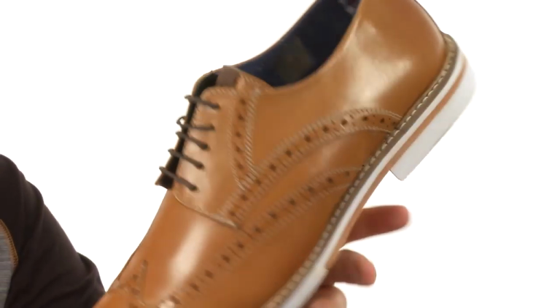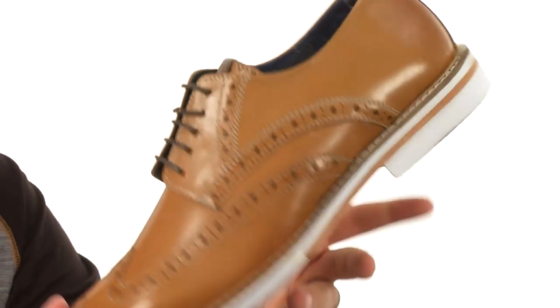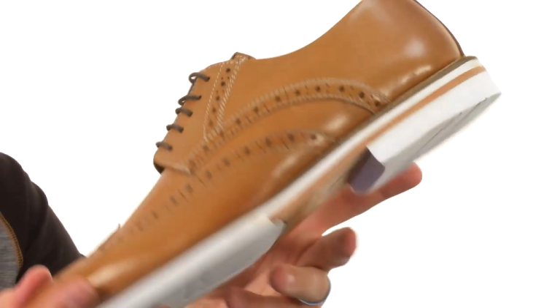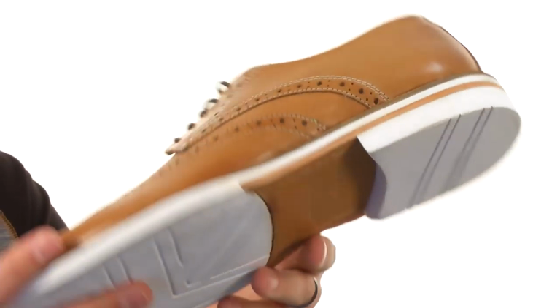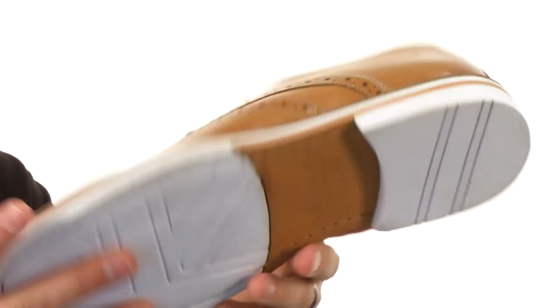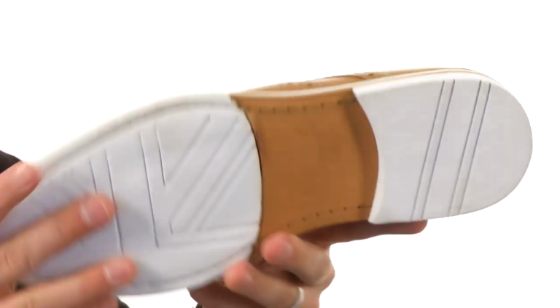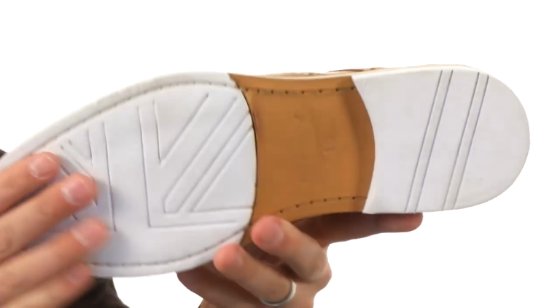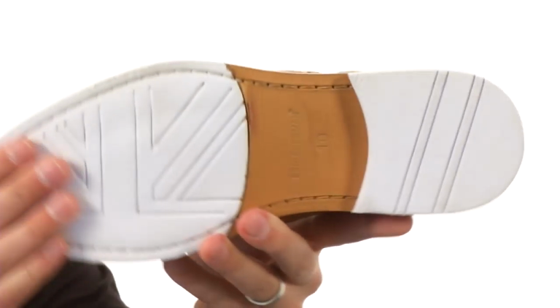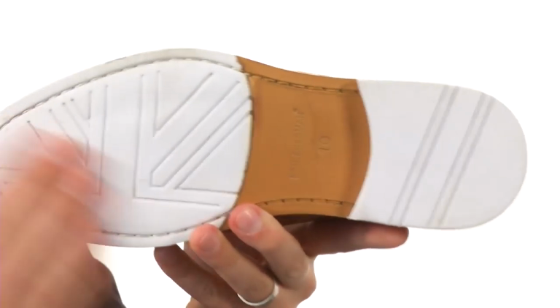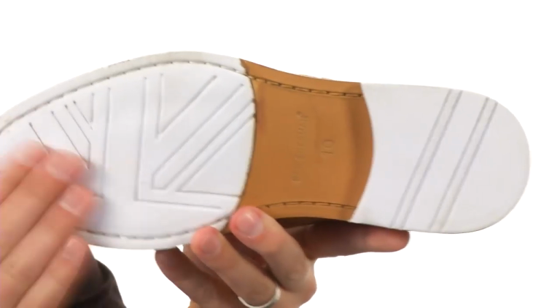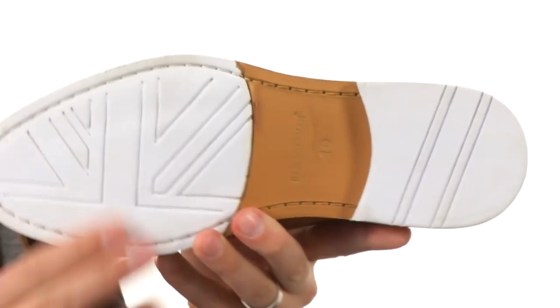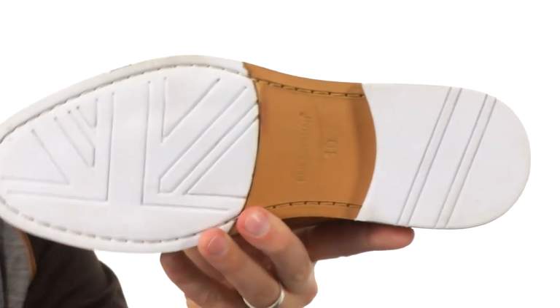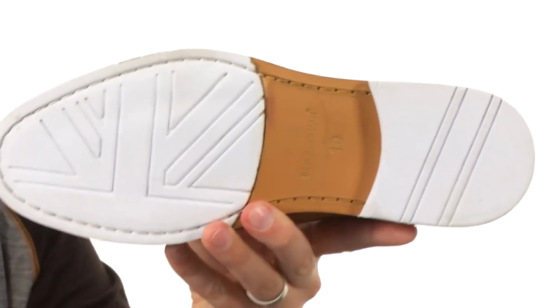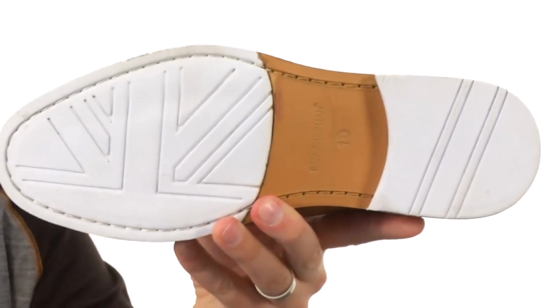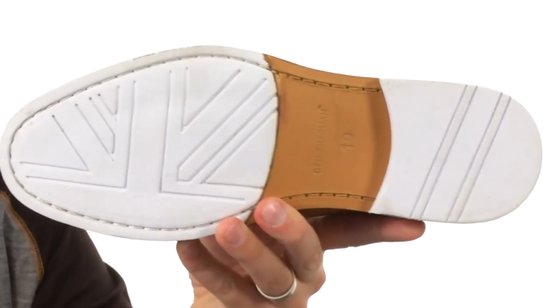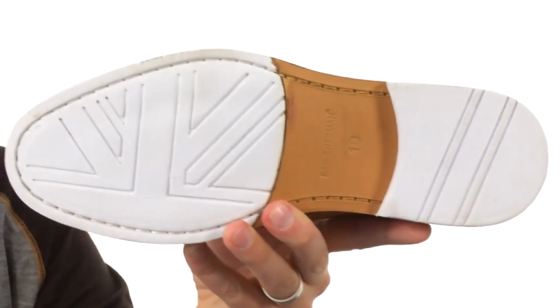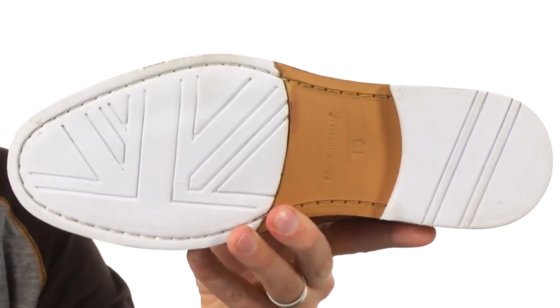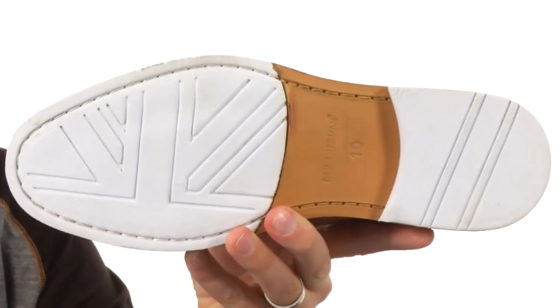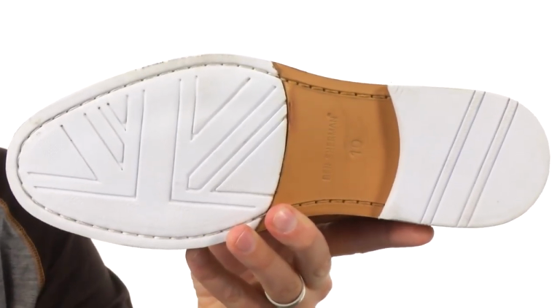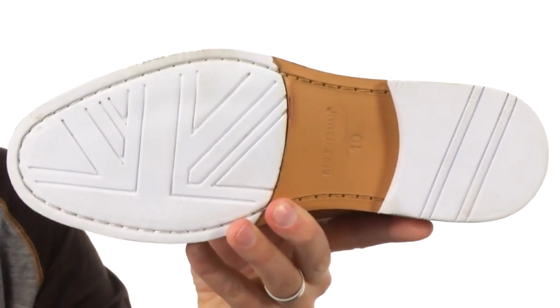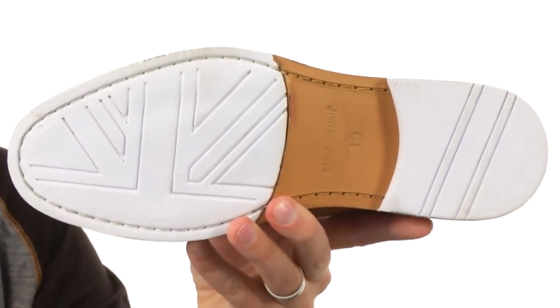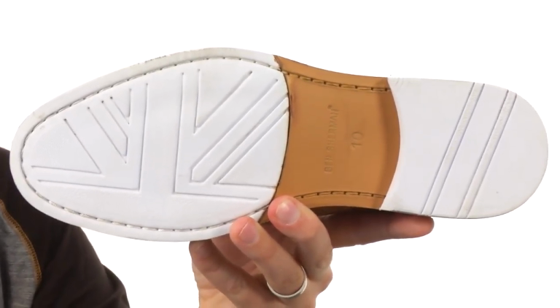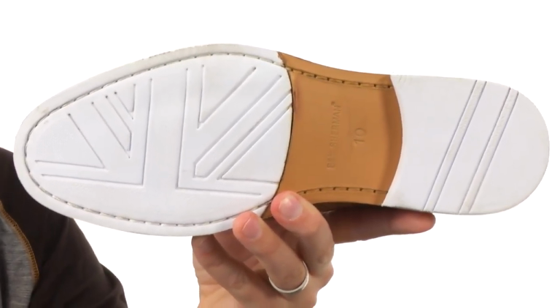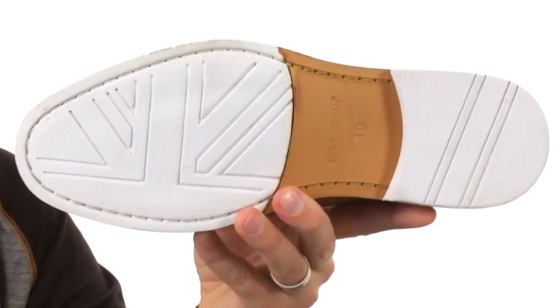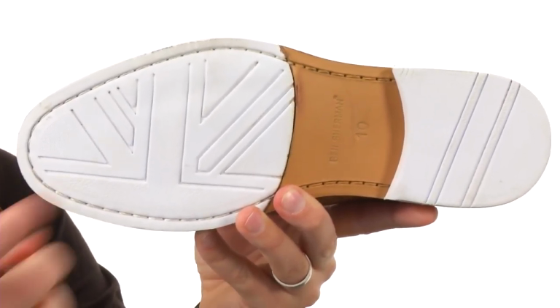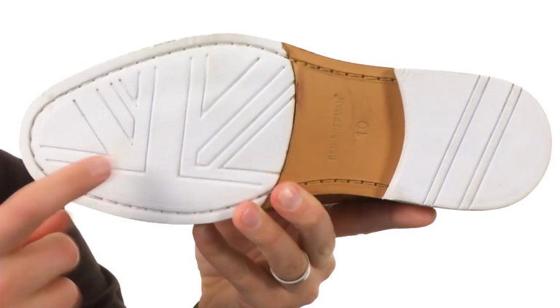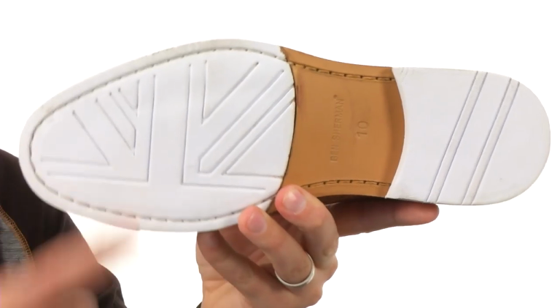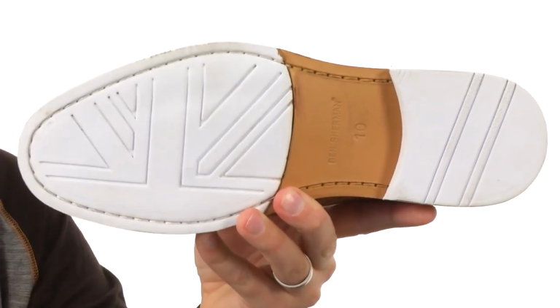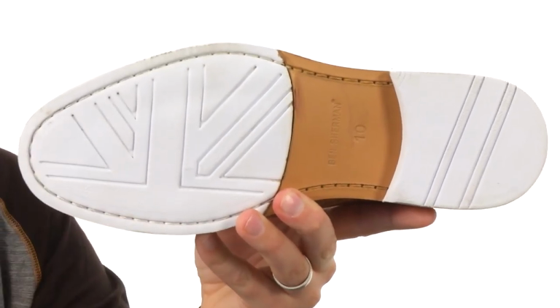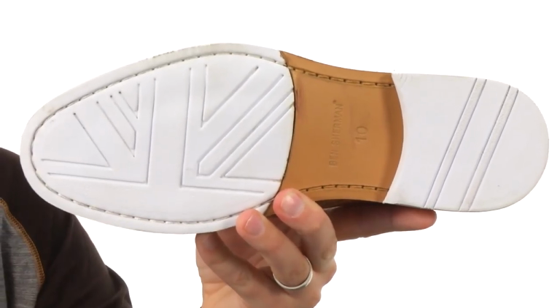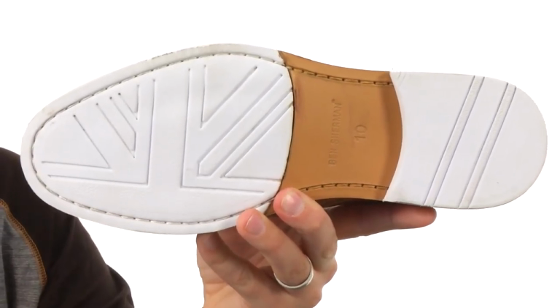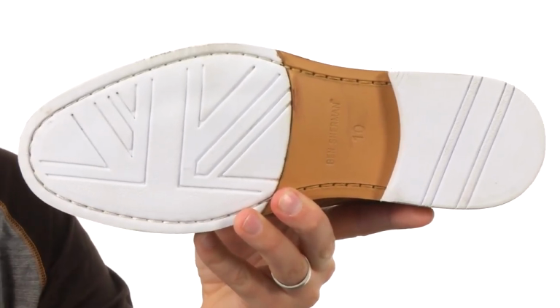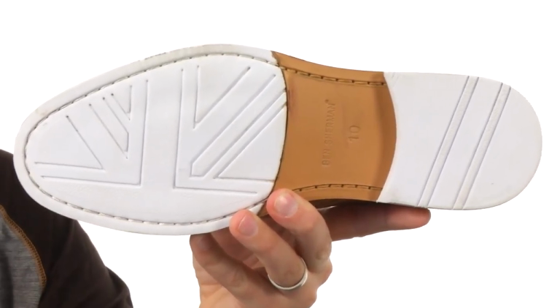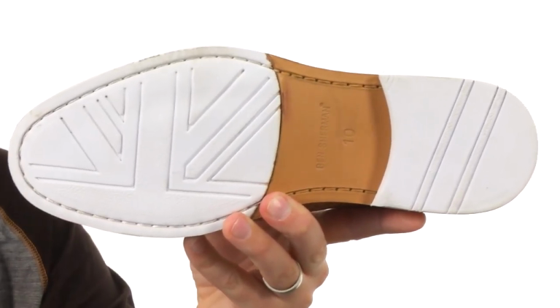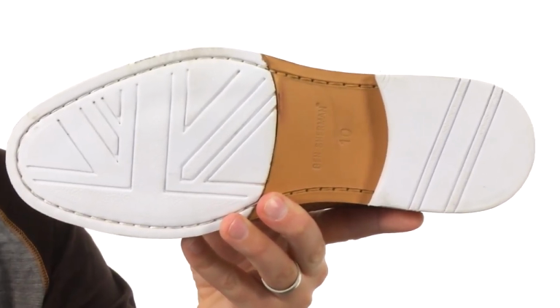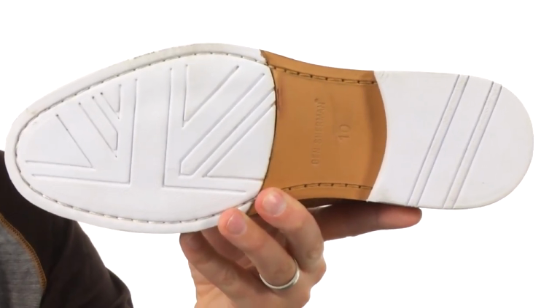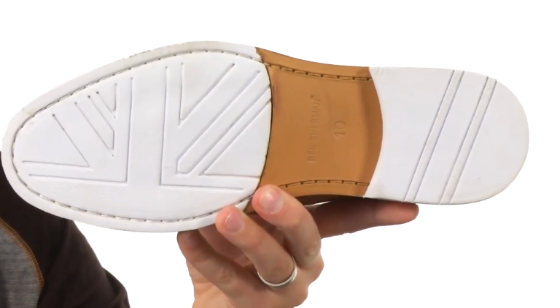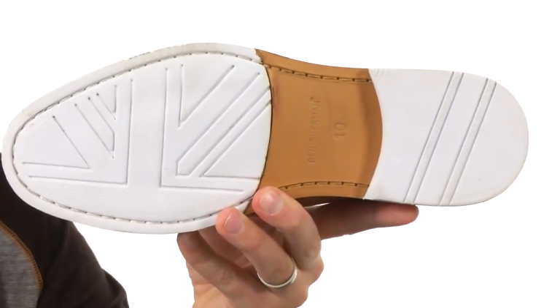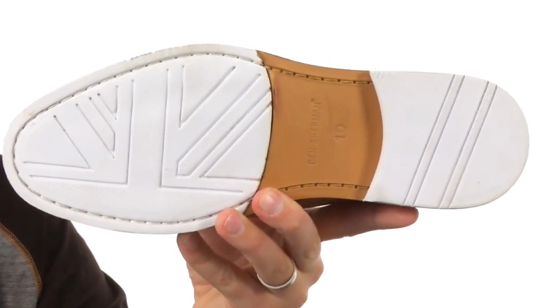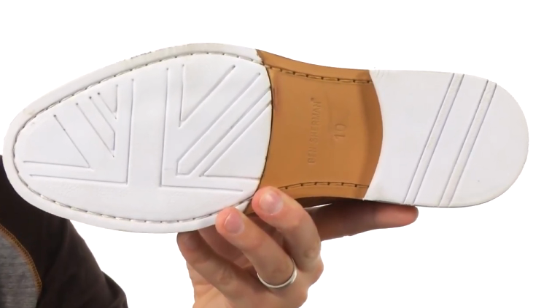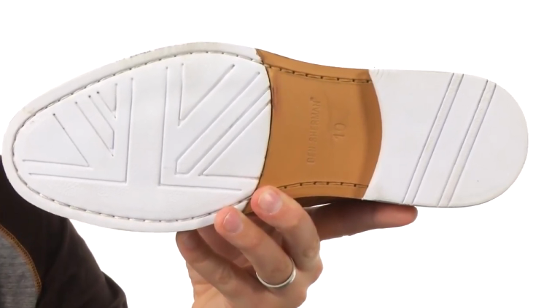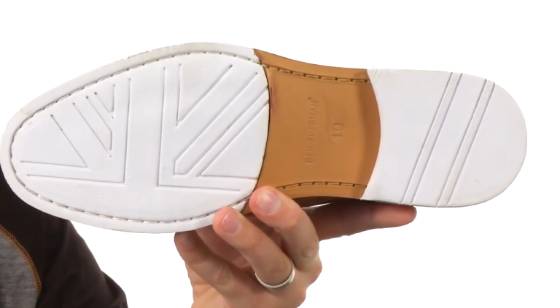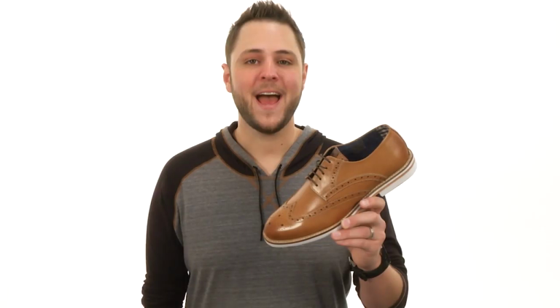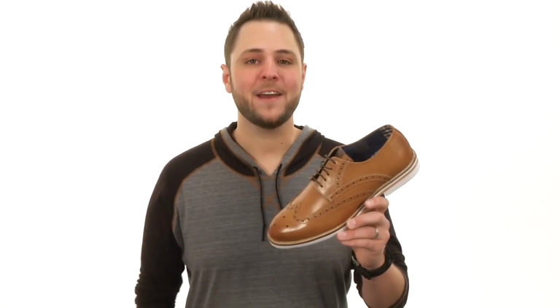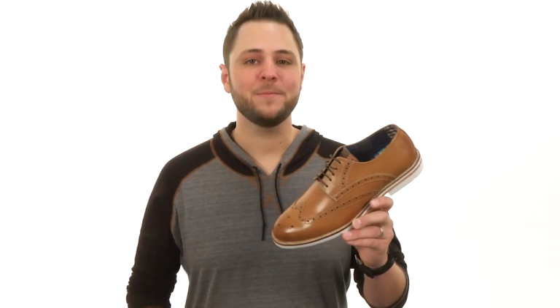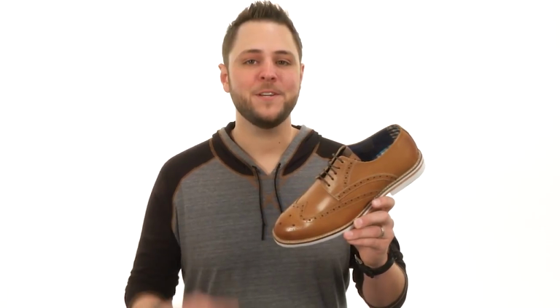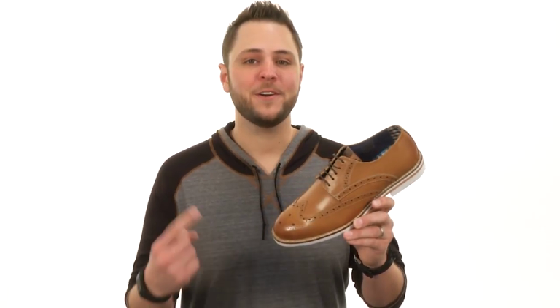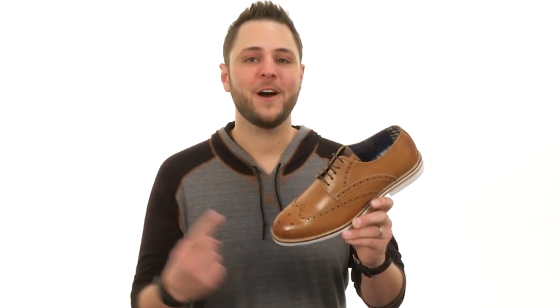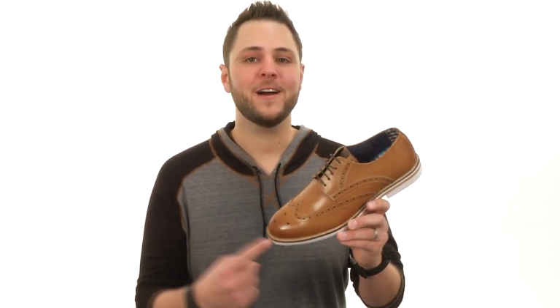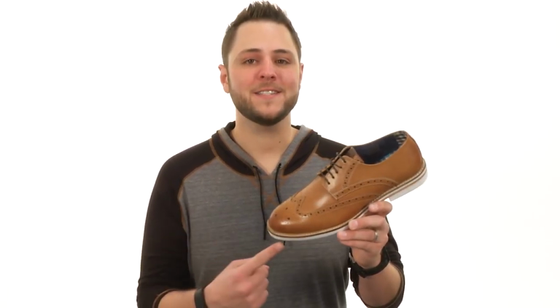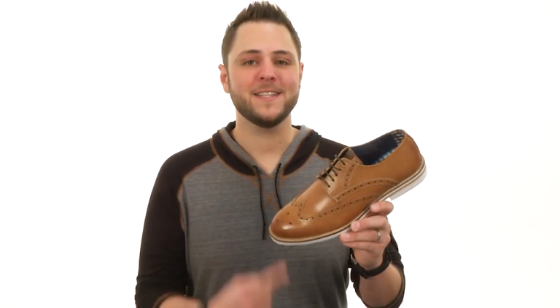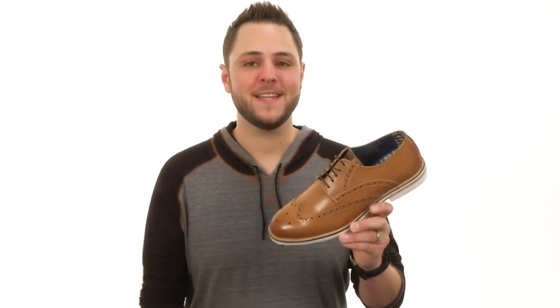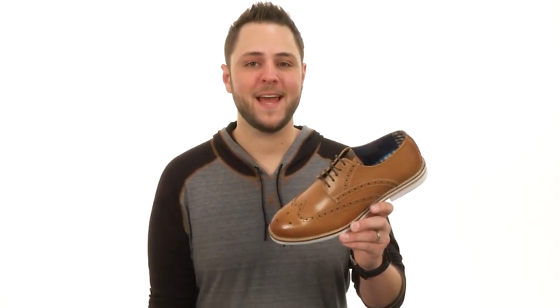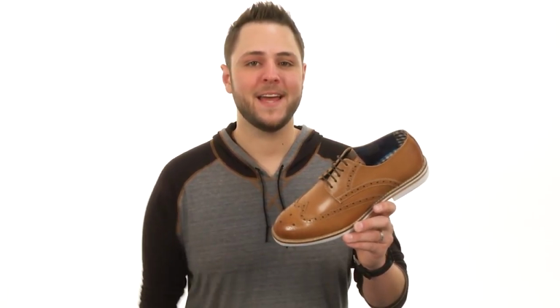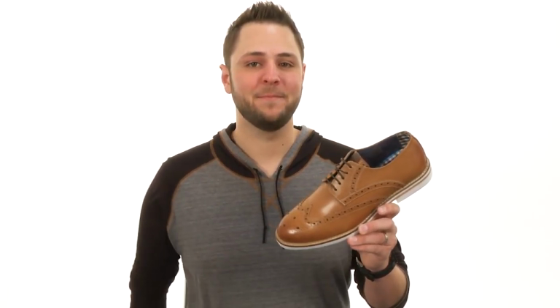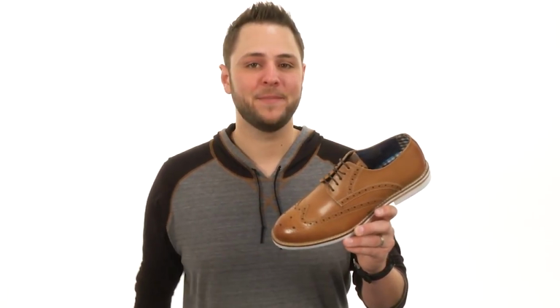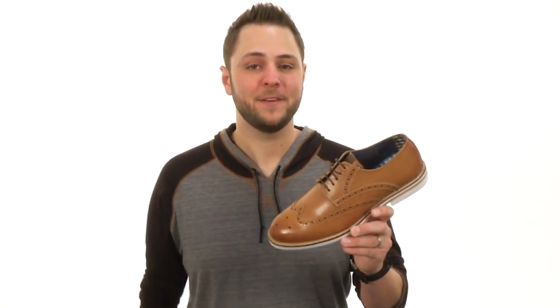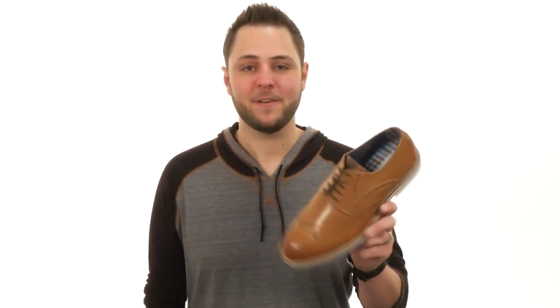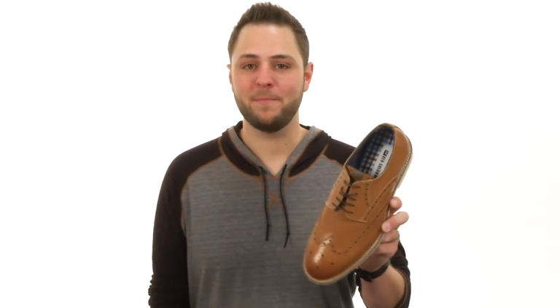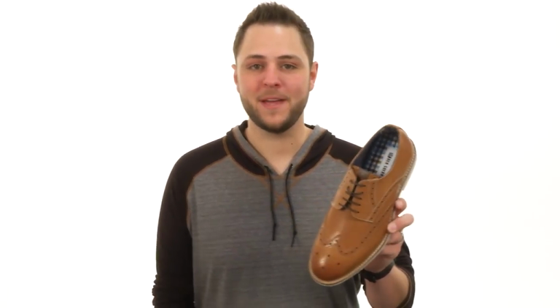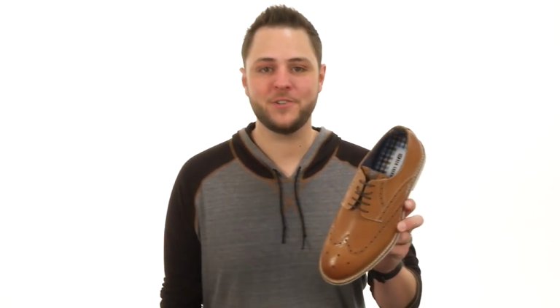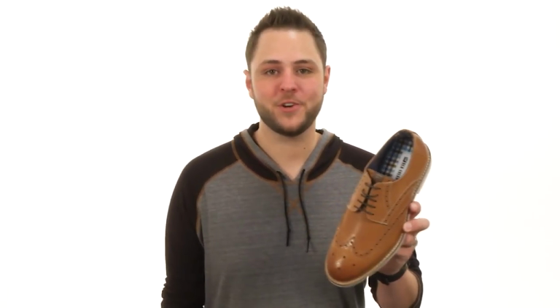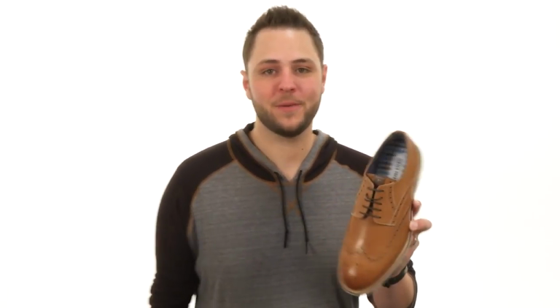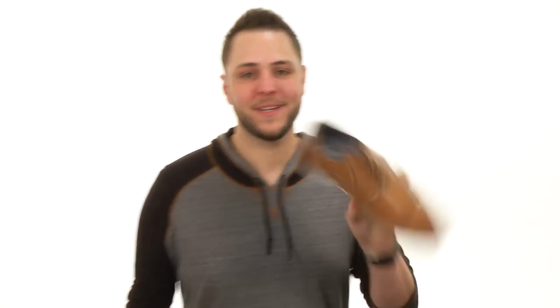Very lightweight leather and rubber outsole down here for some added shock absorption. Add them to your cart today — Ben Sherman.